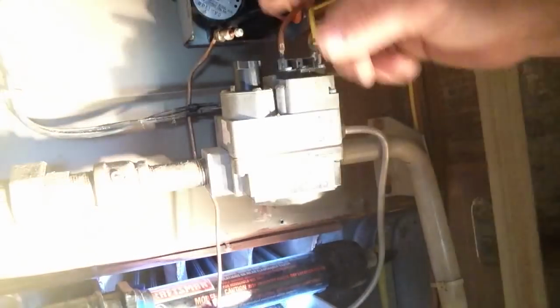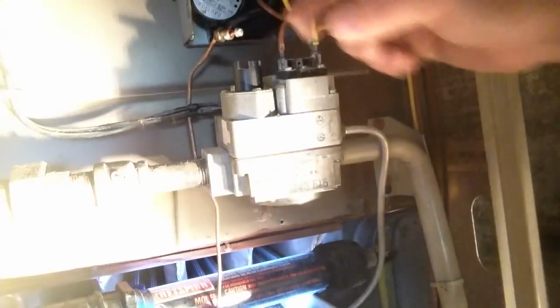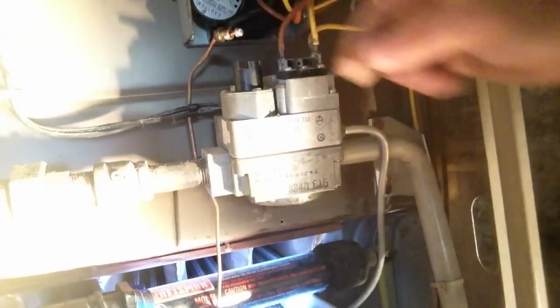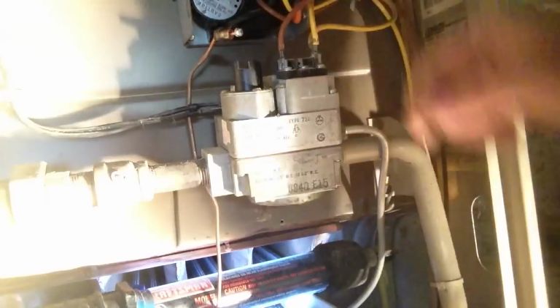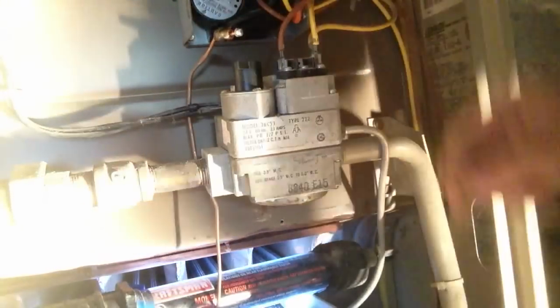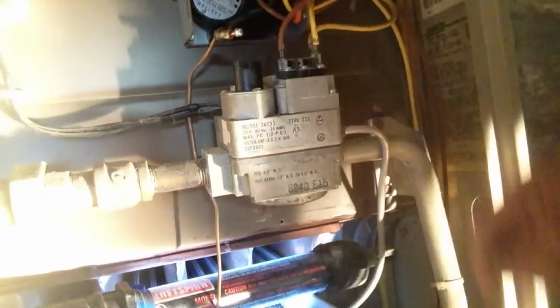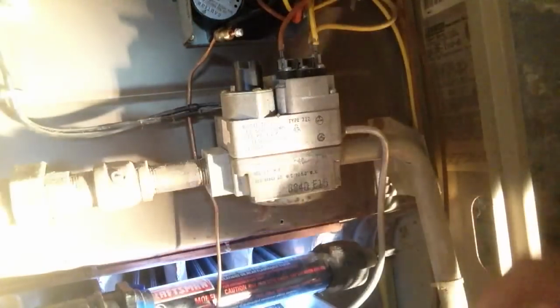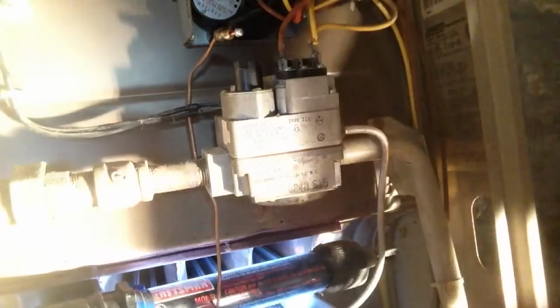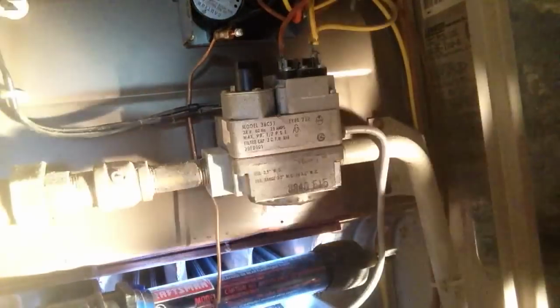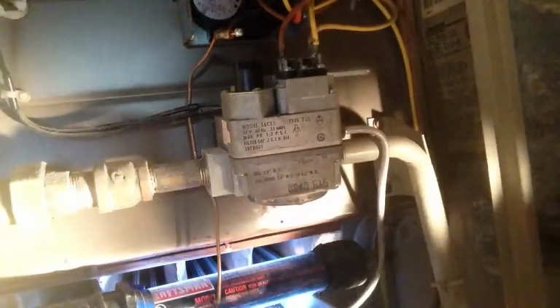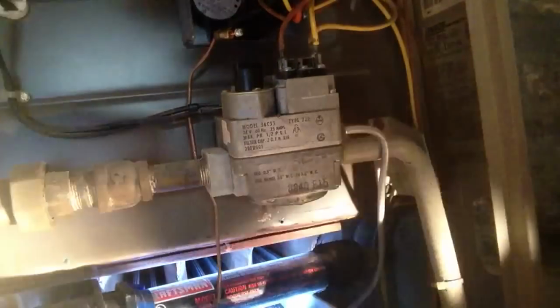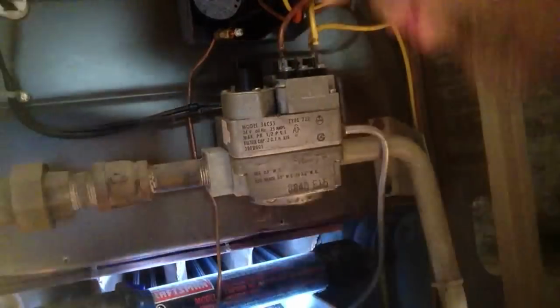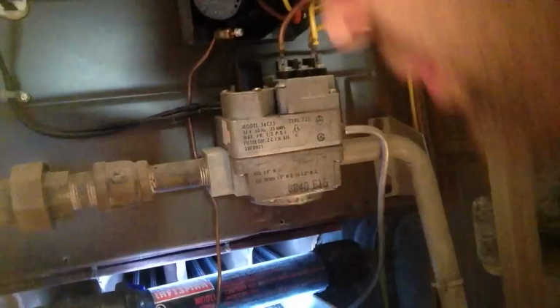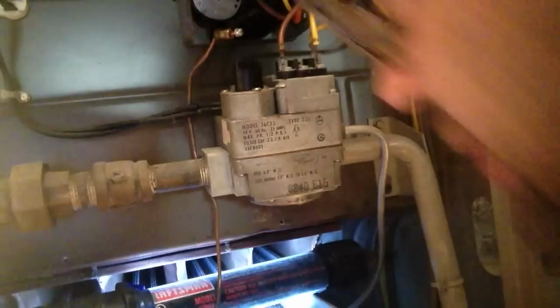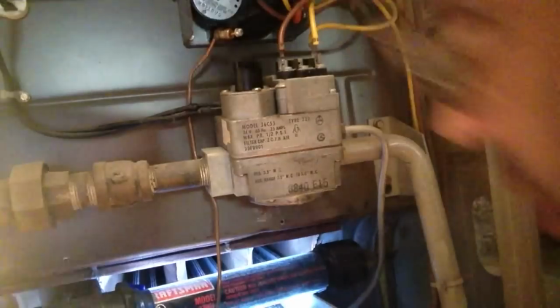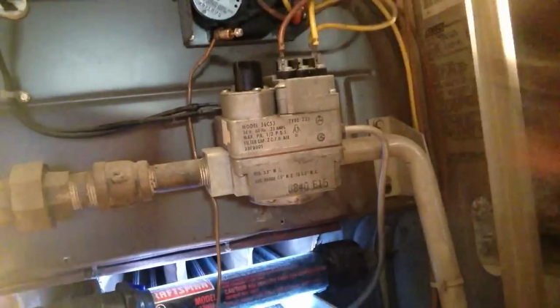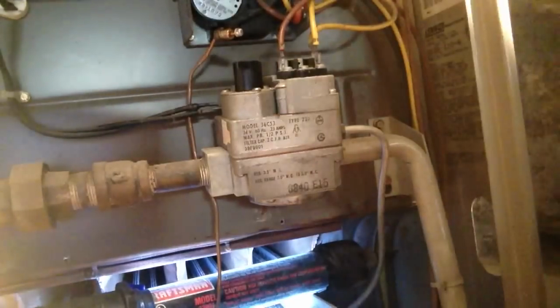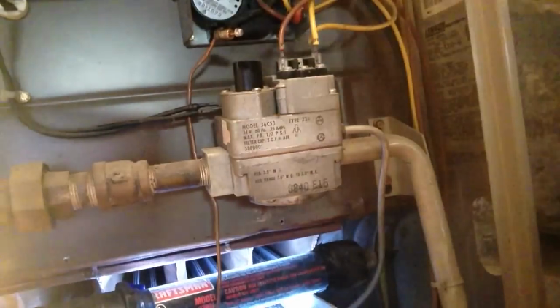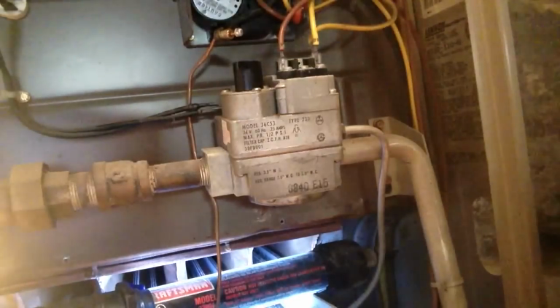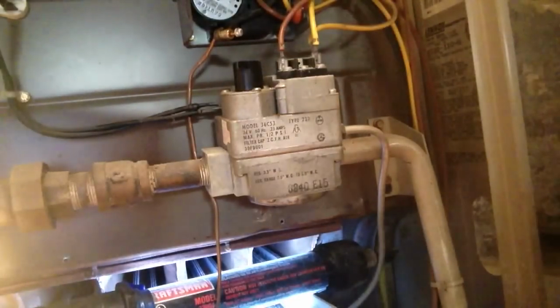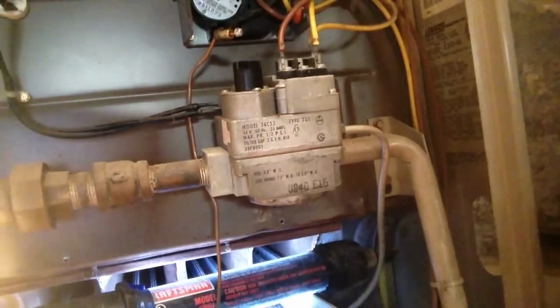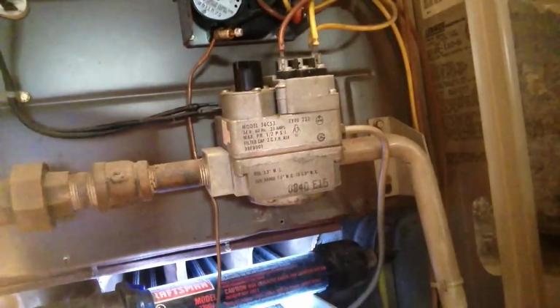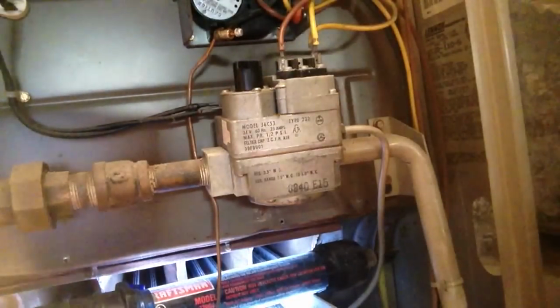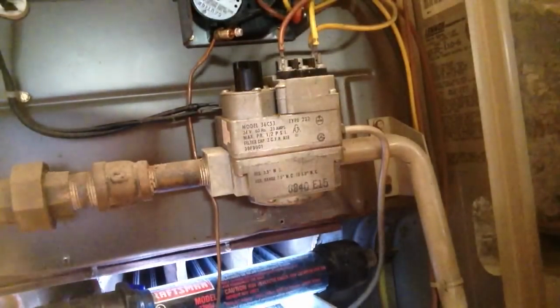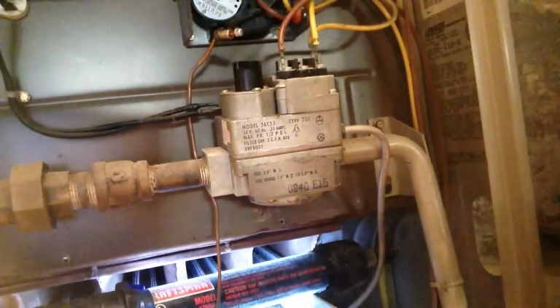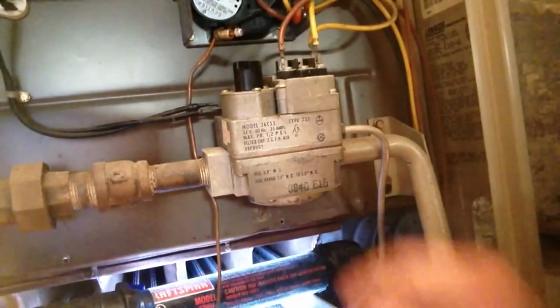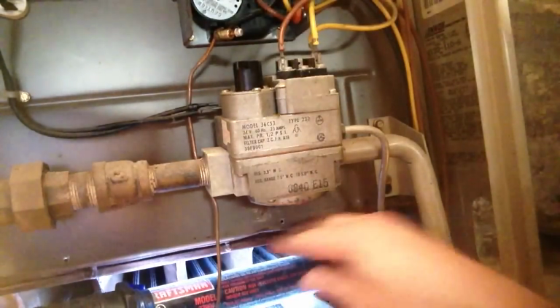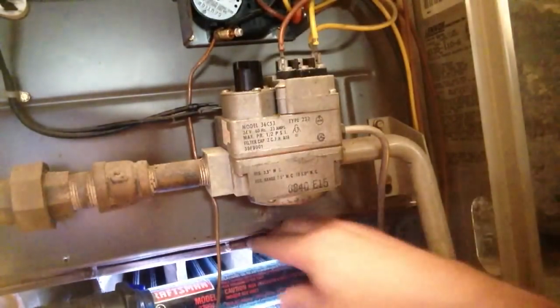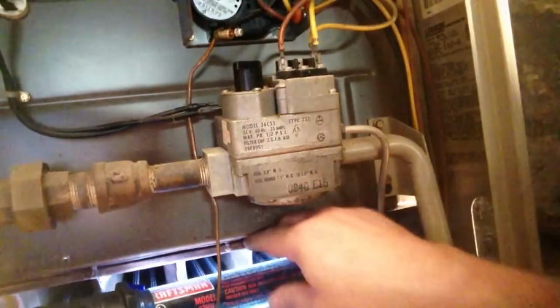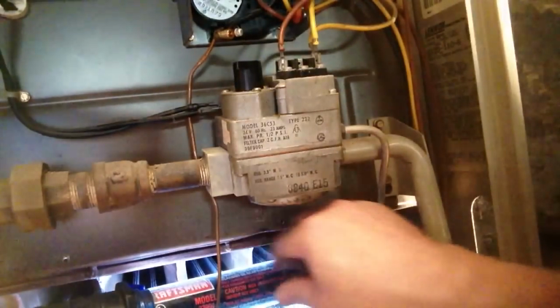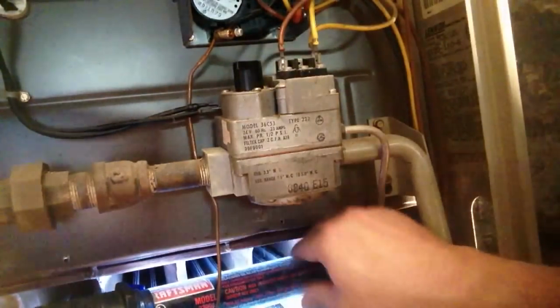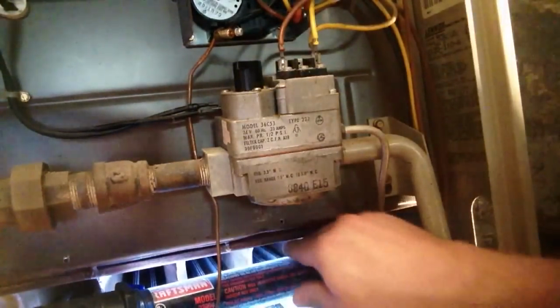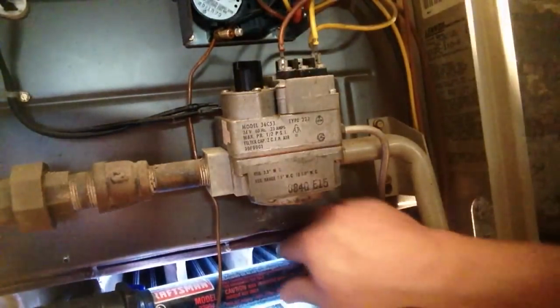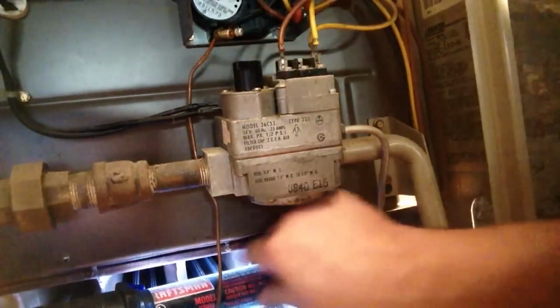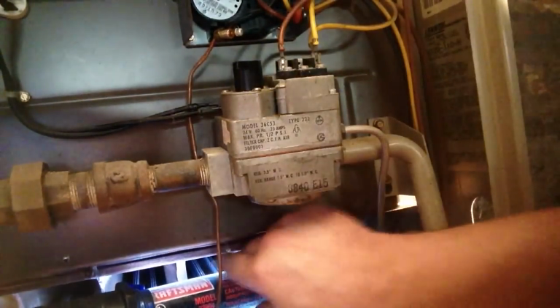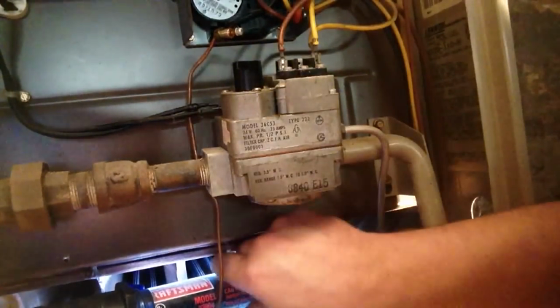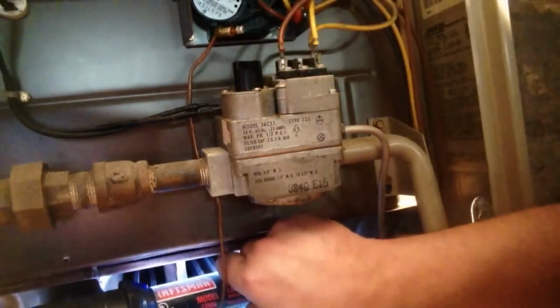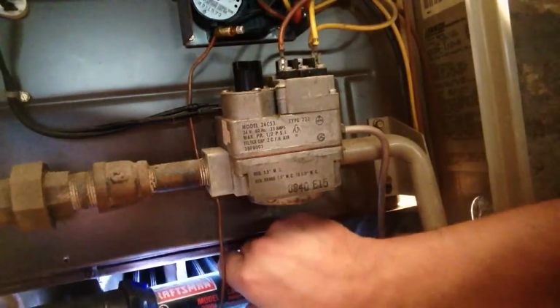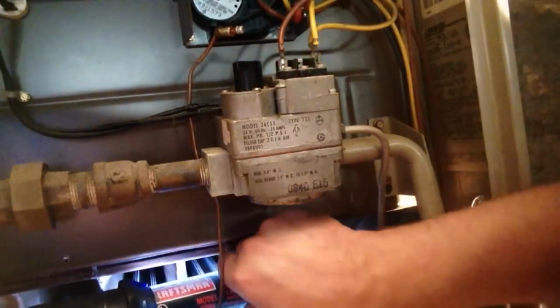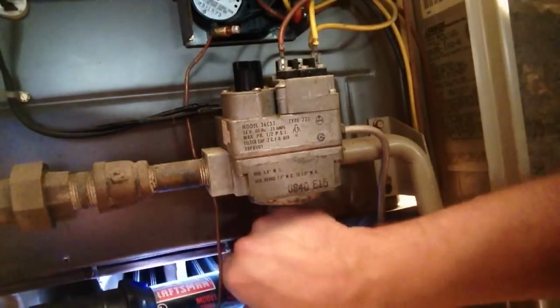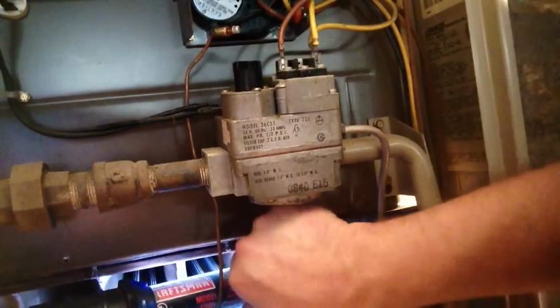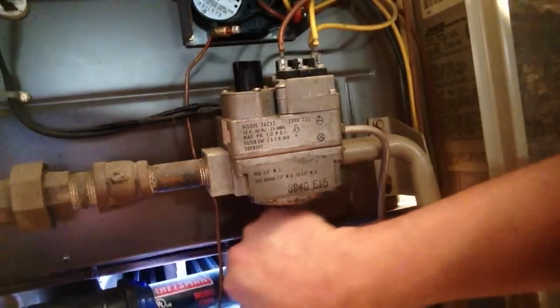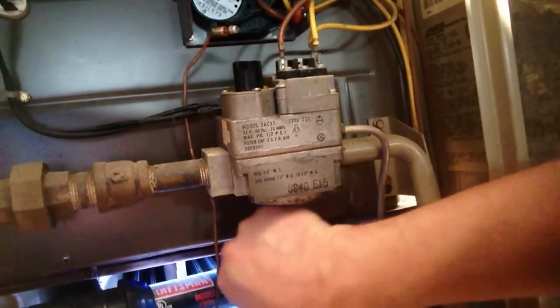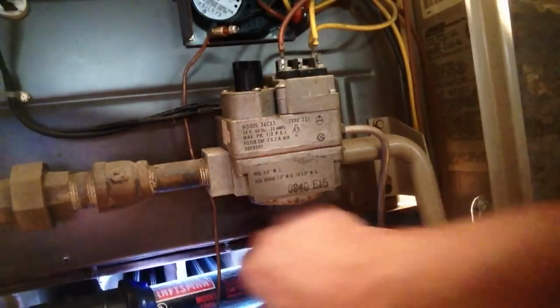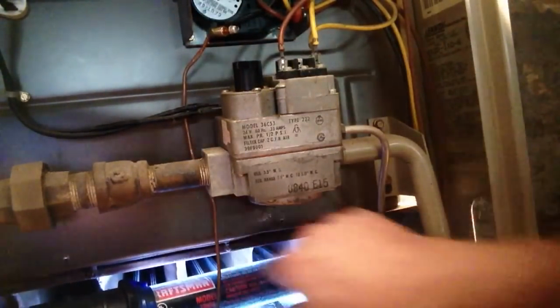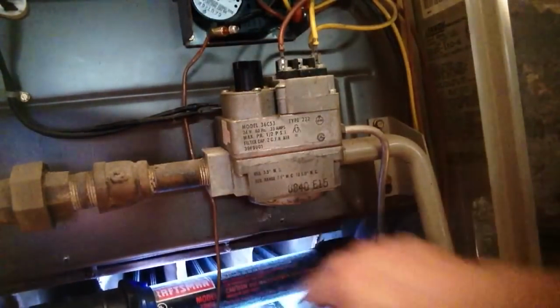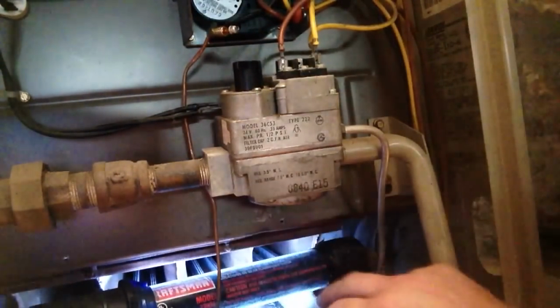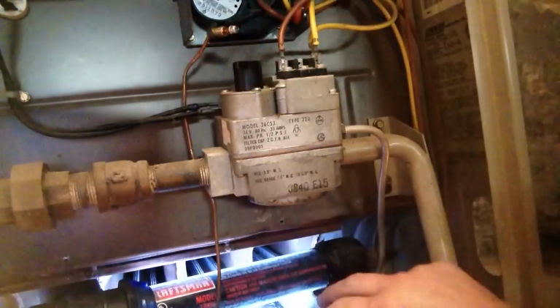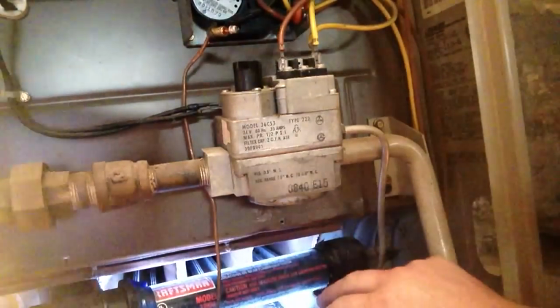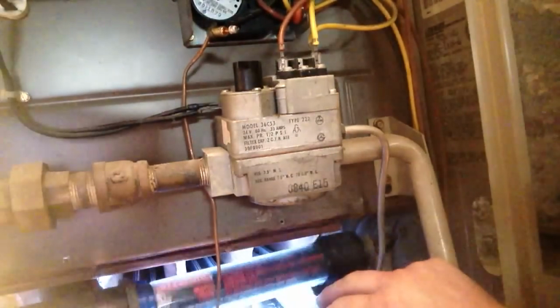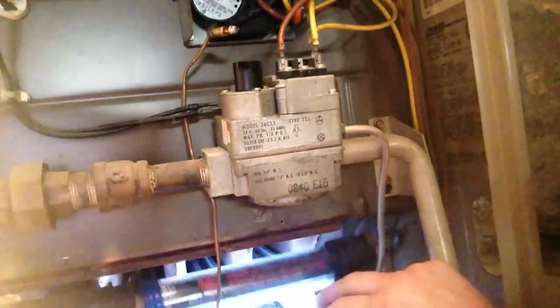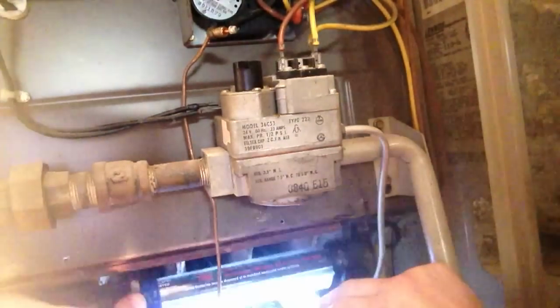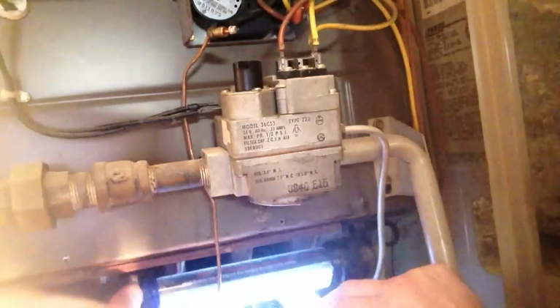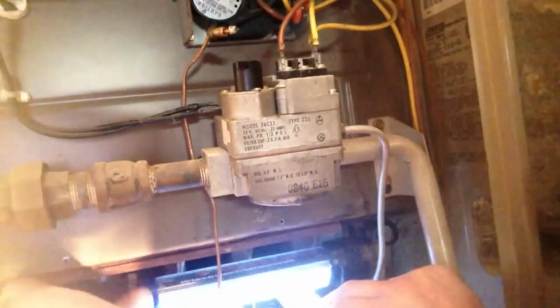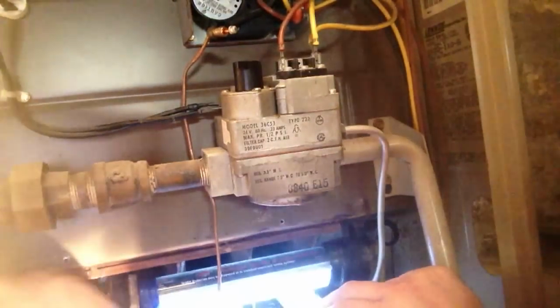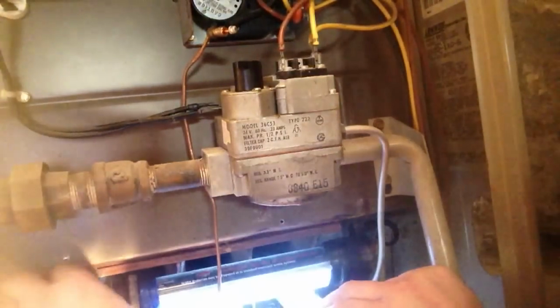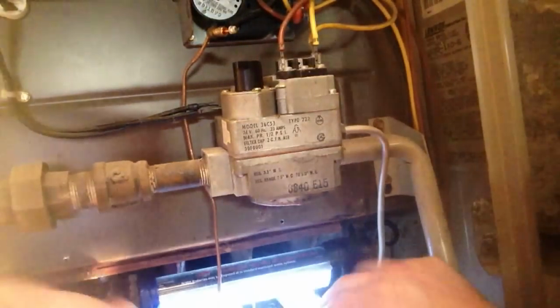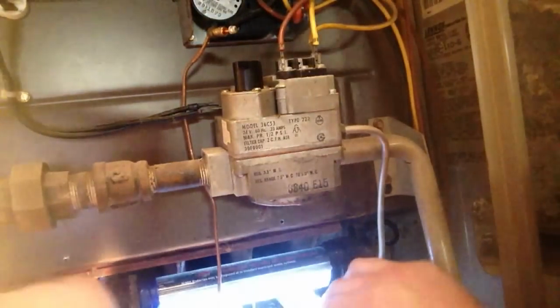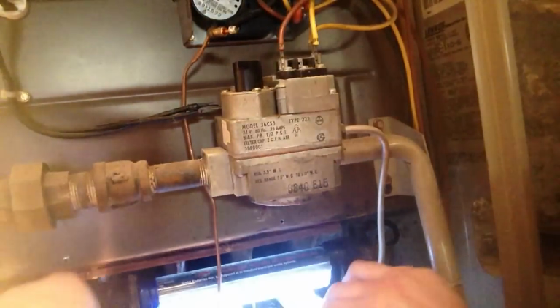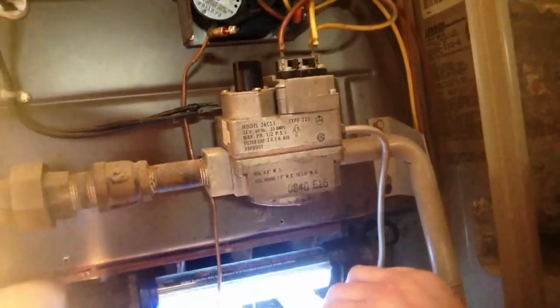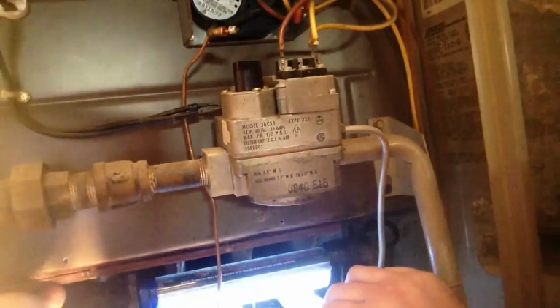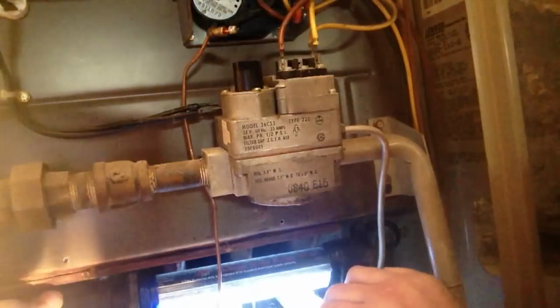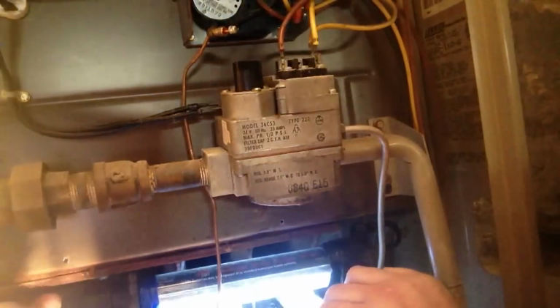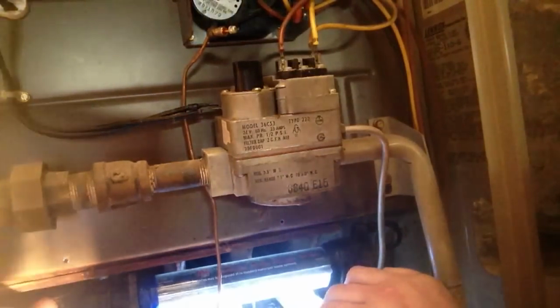A new one will screw in there. Let's get down to the bottom part.